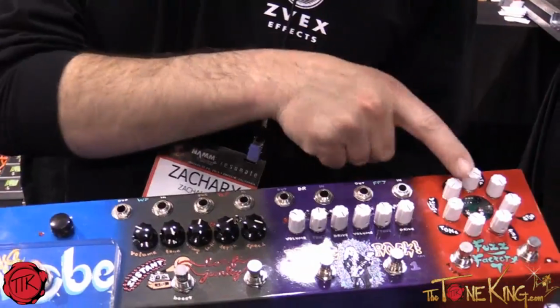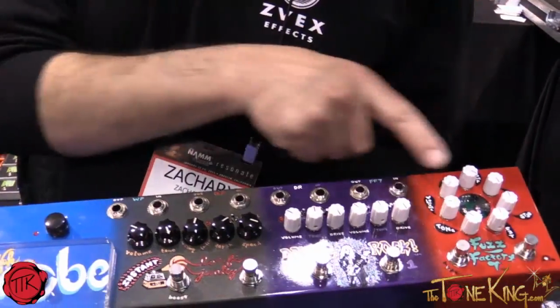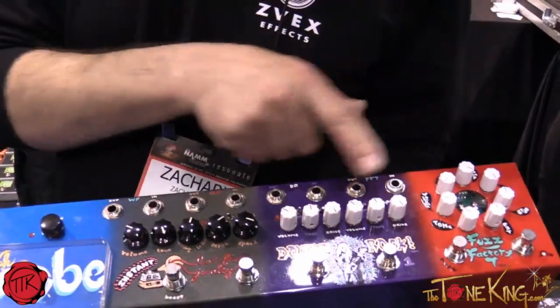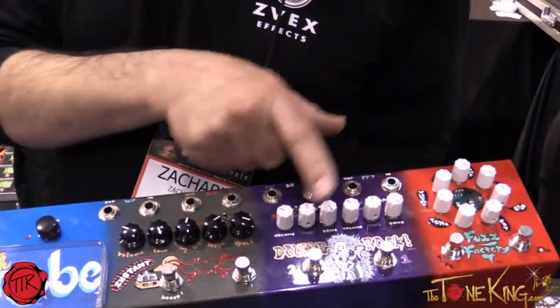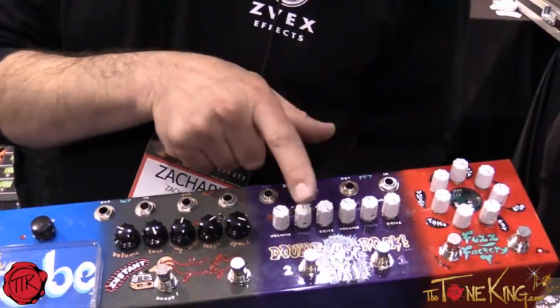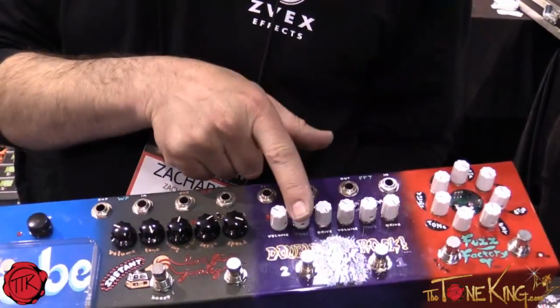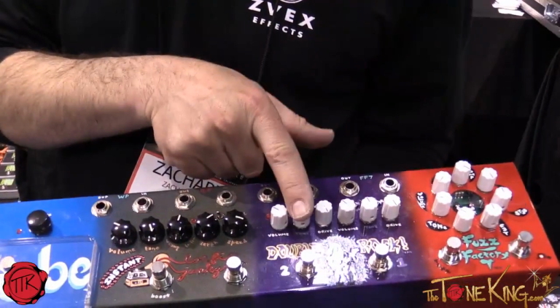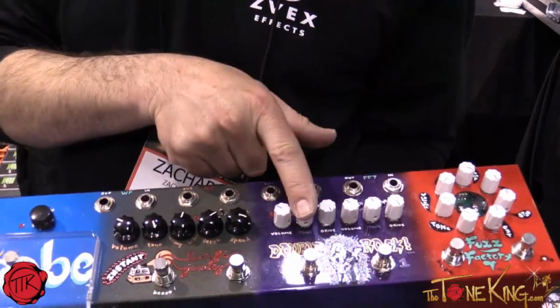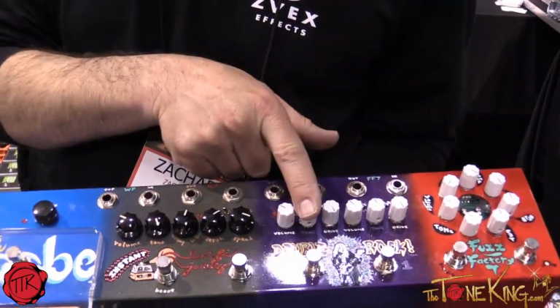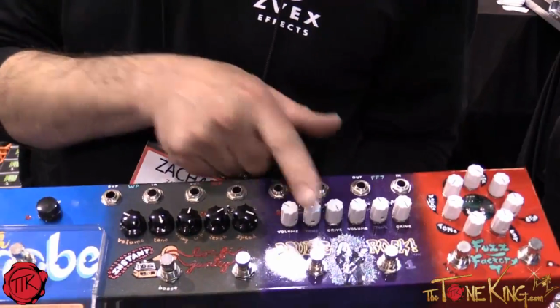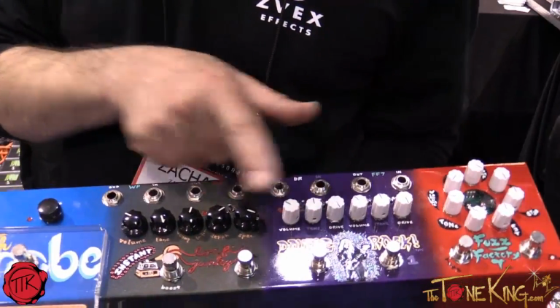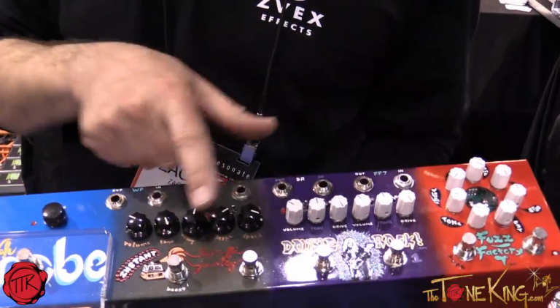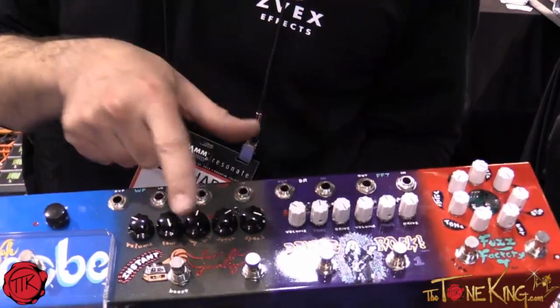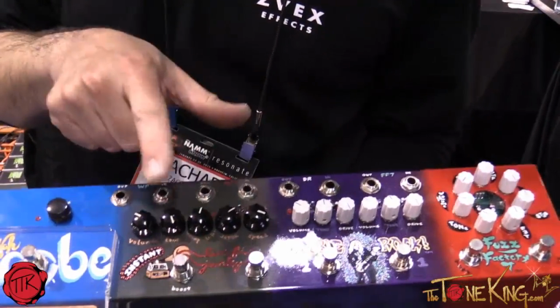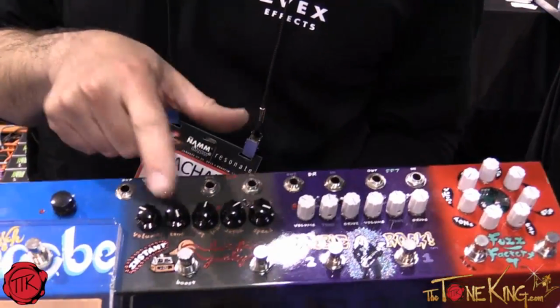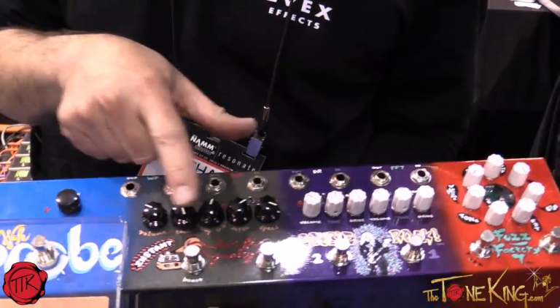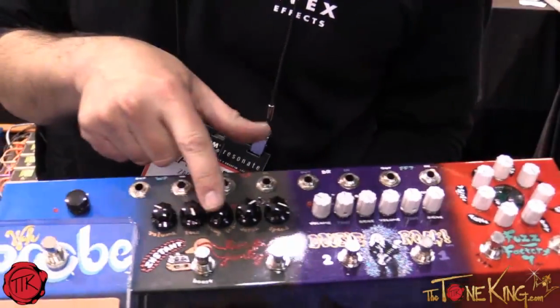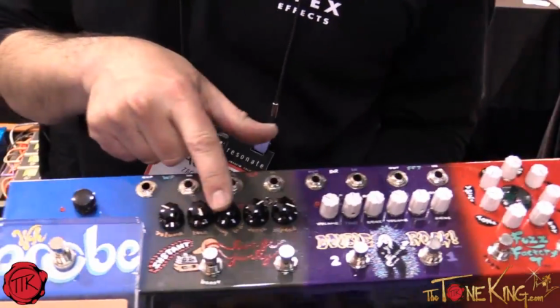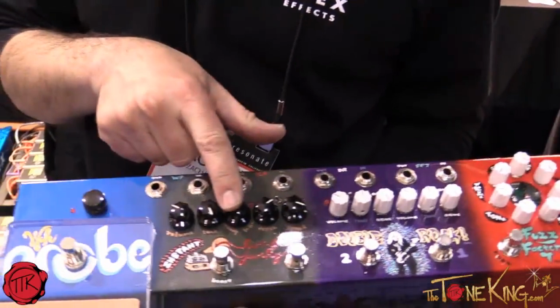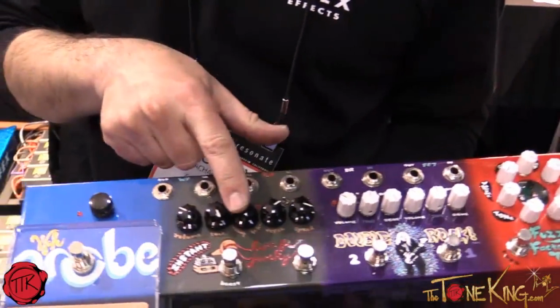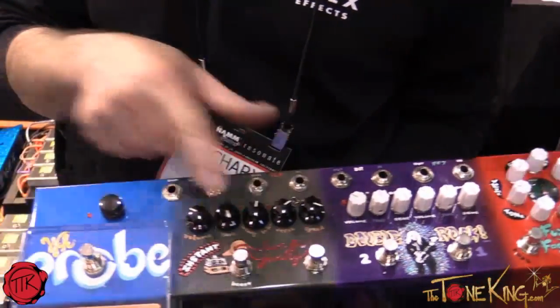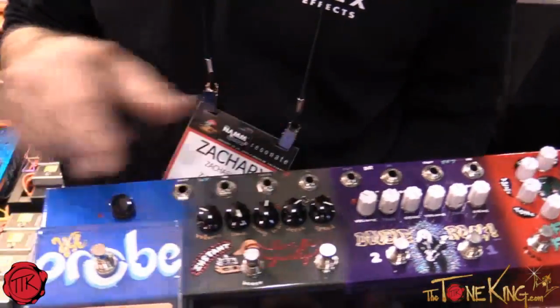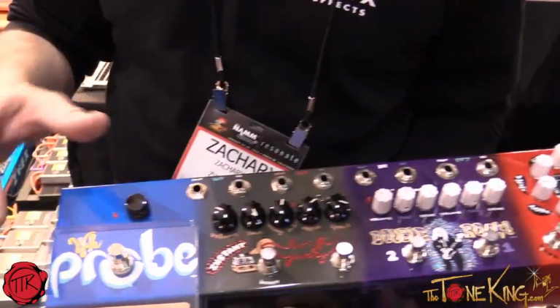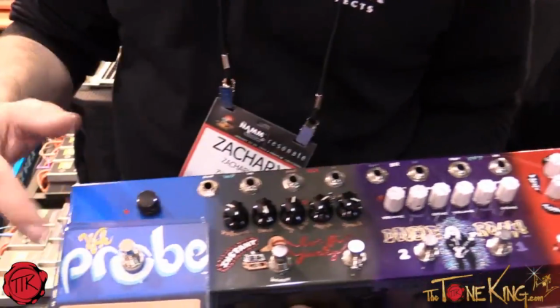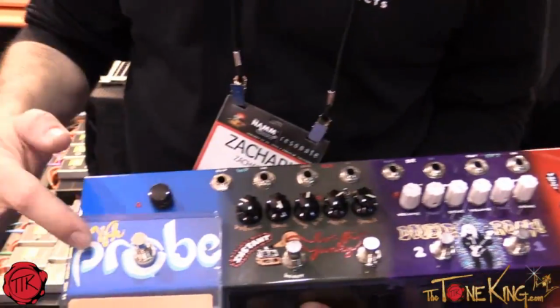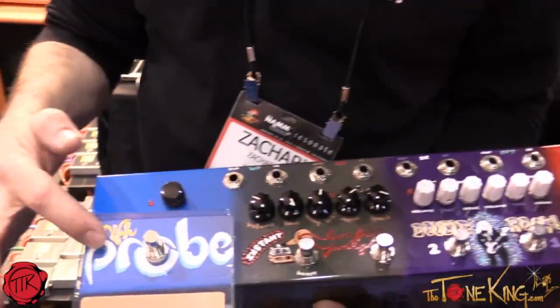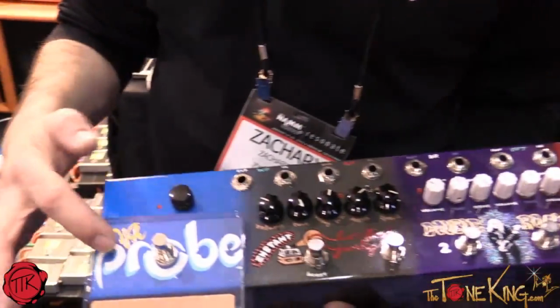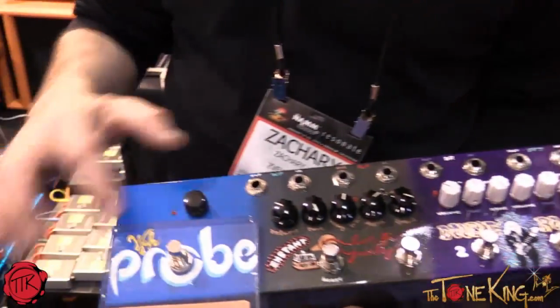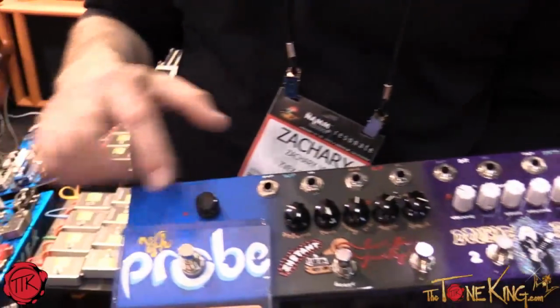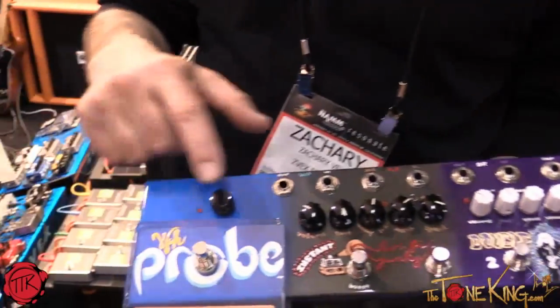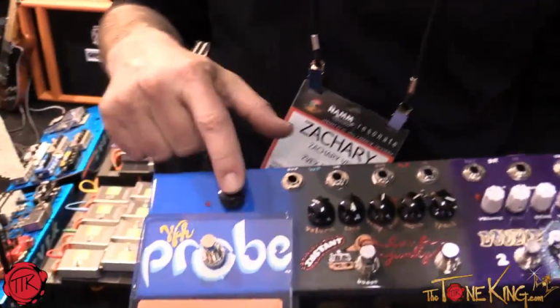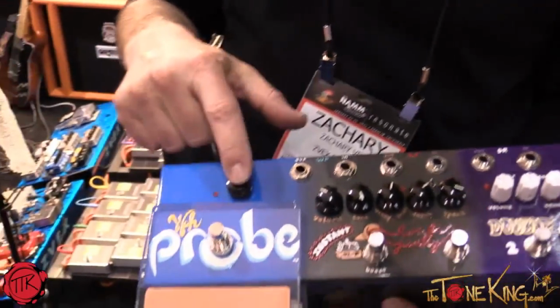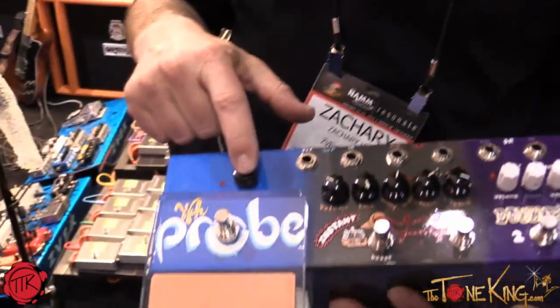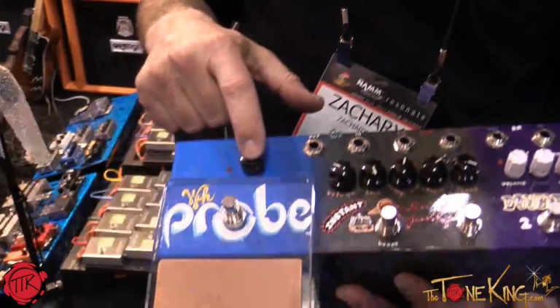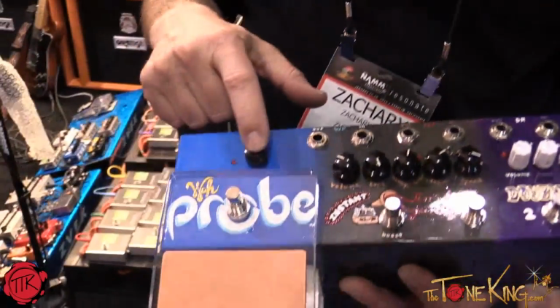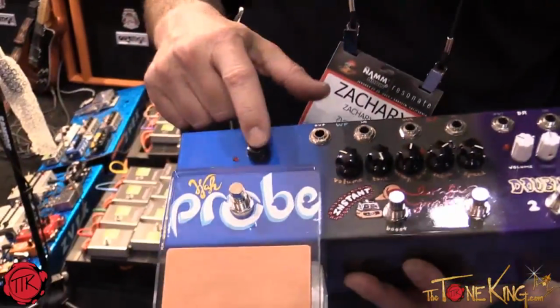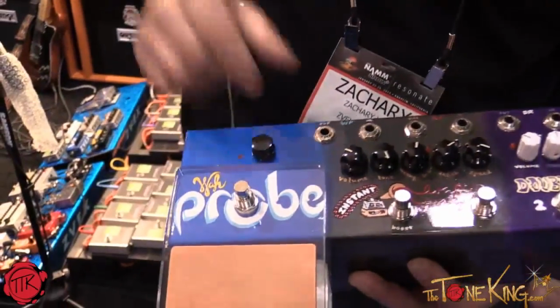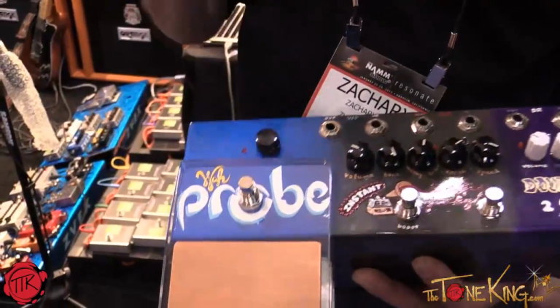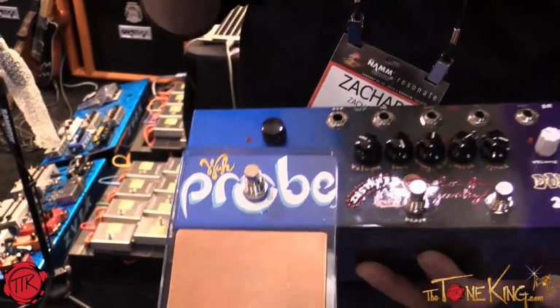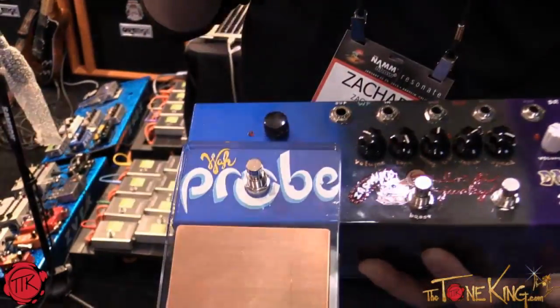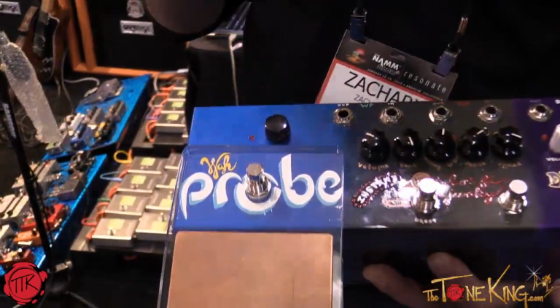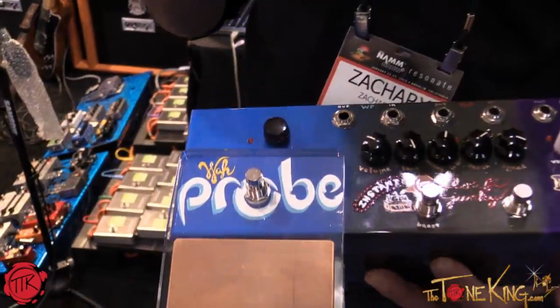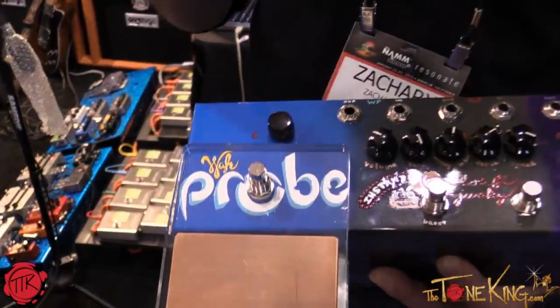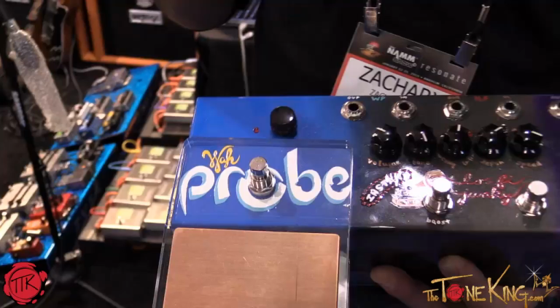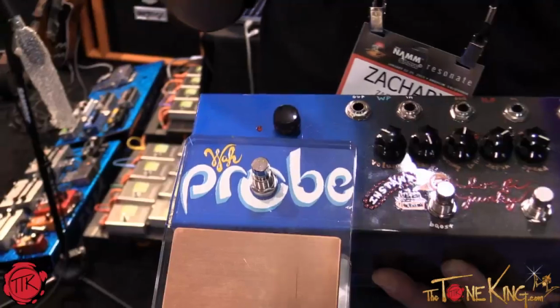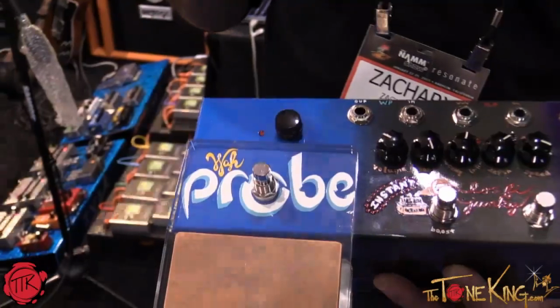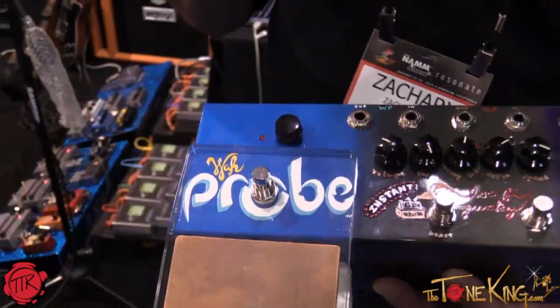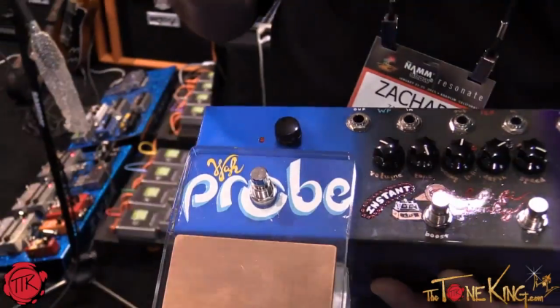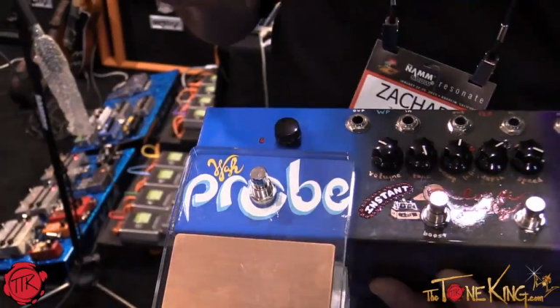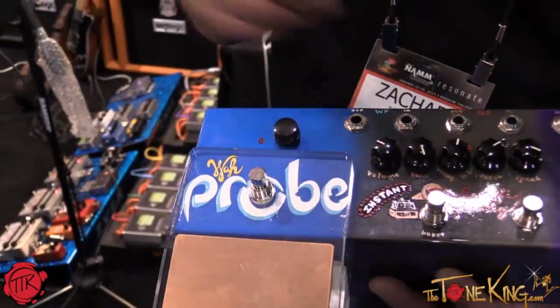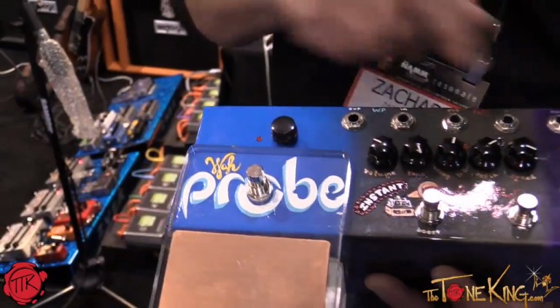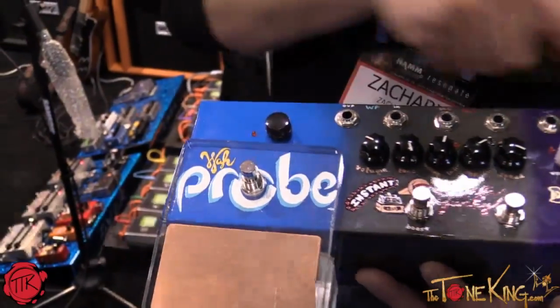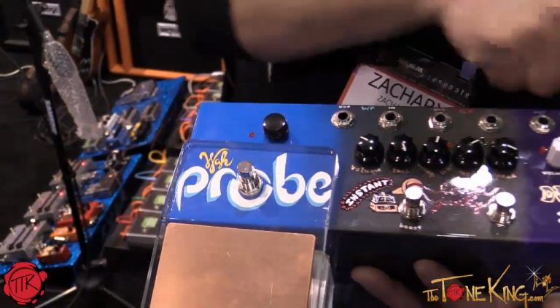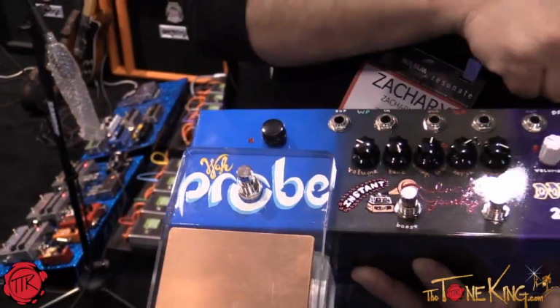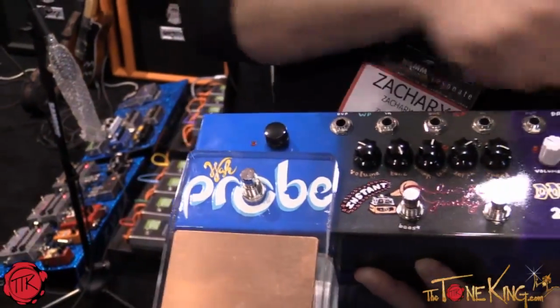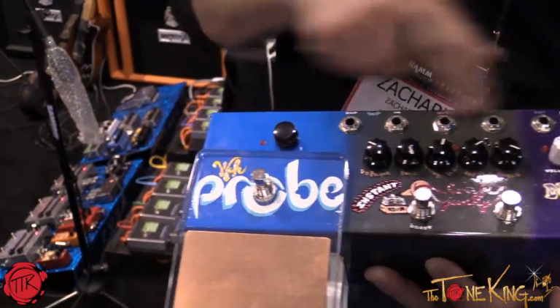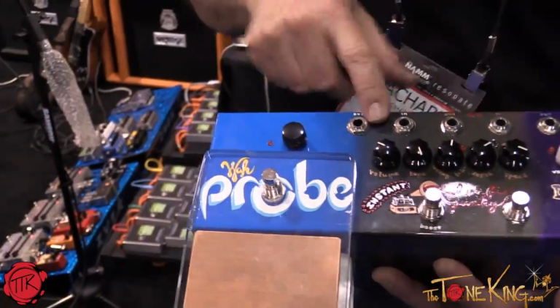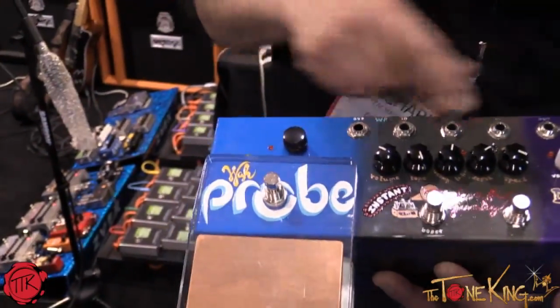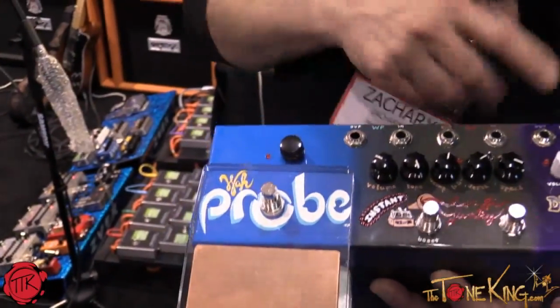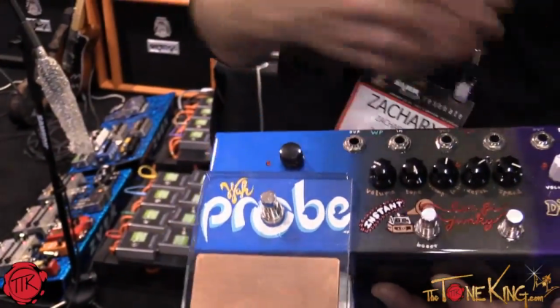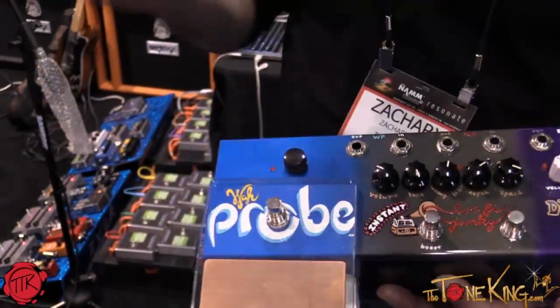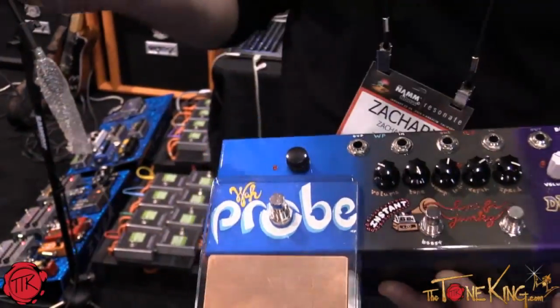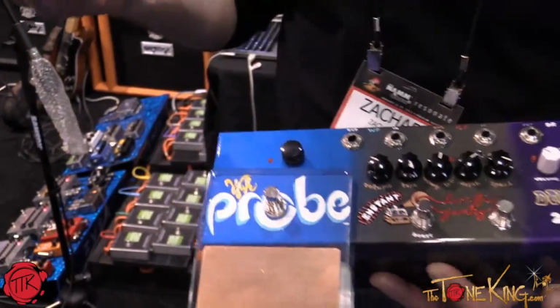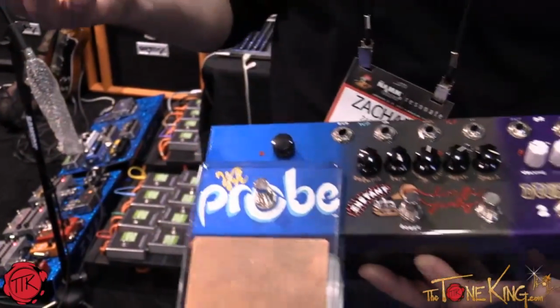Fuzz, distortion, modulation, wah, and boost. If you want to change the order, you just patch like a studio patch bay.